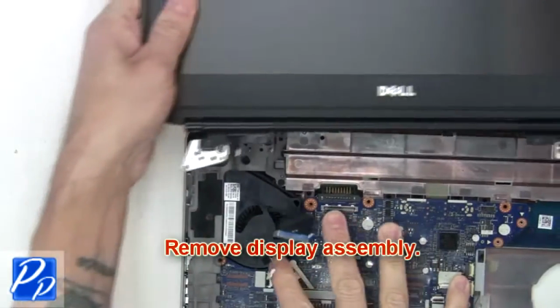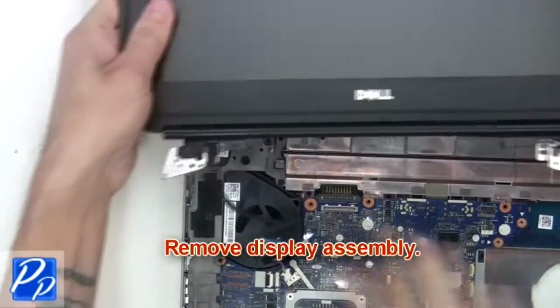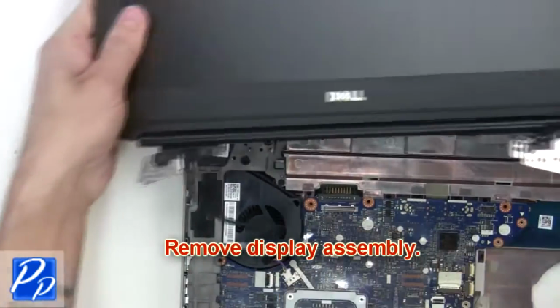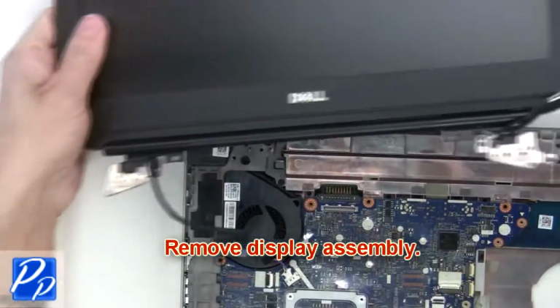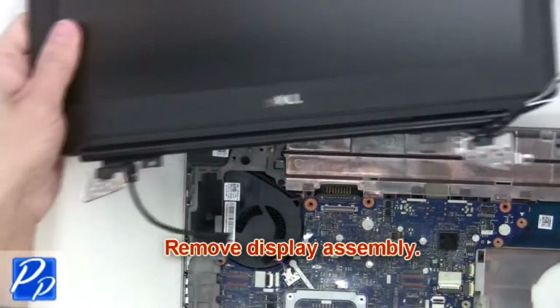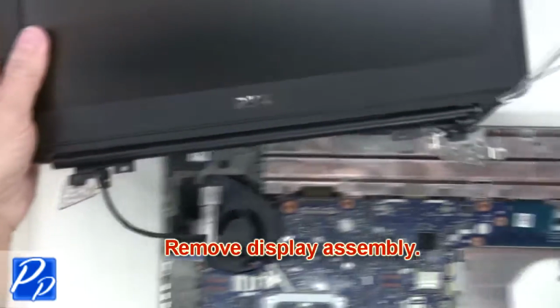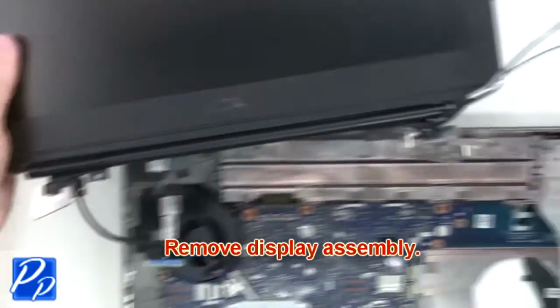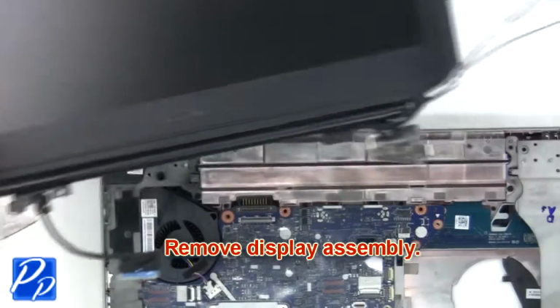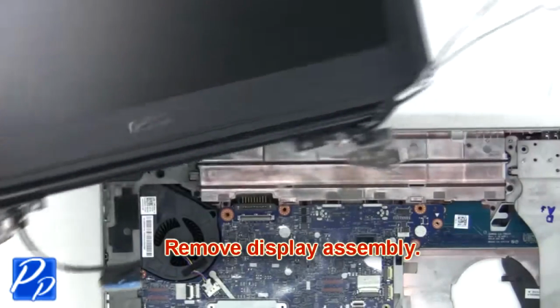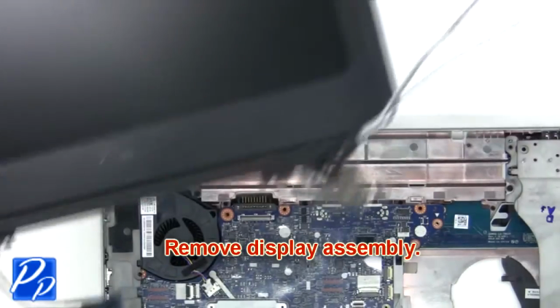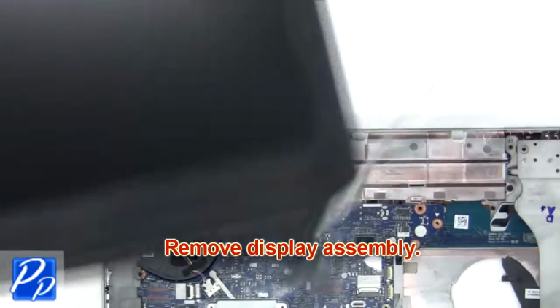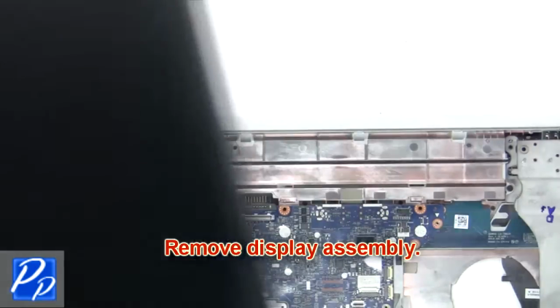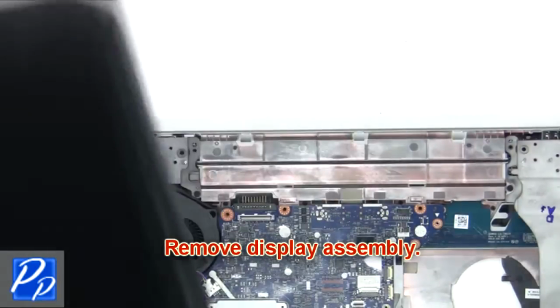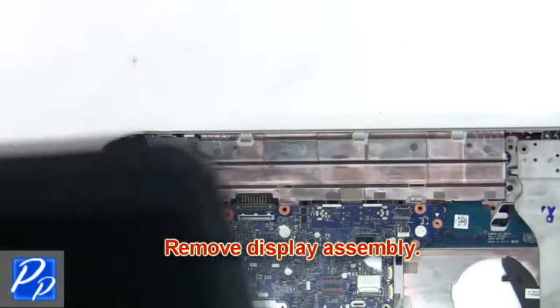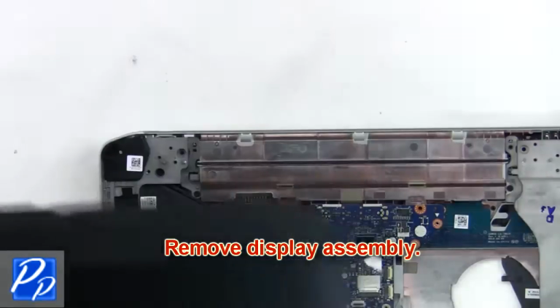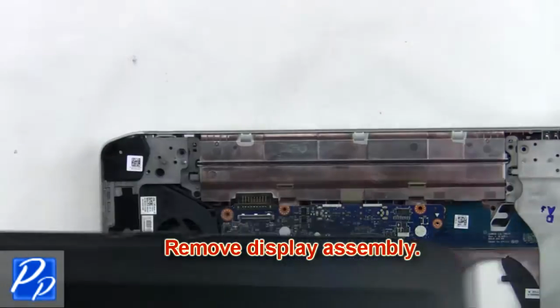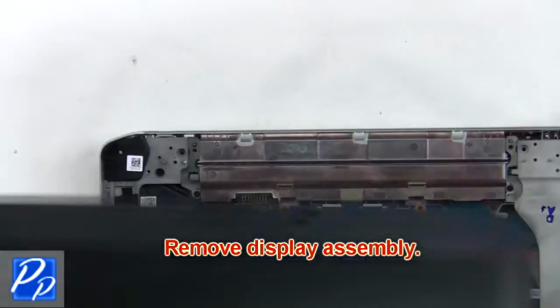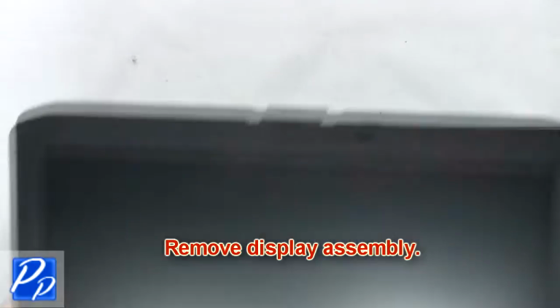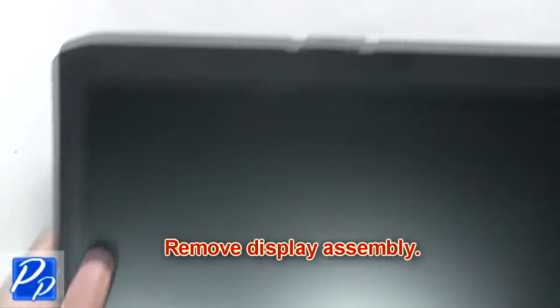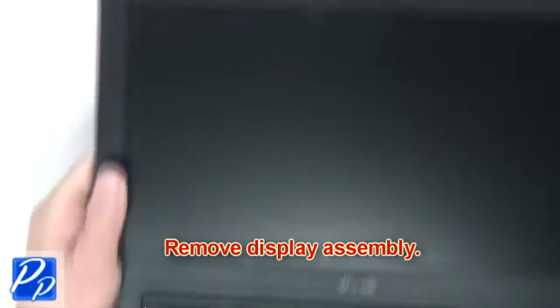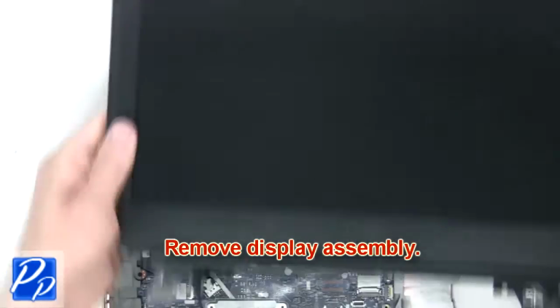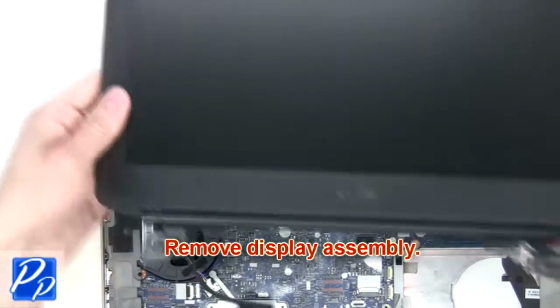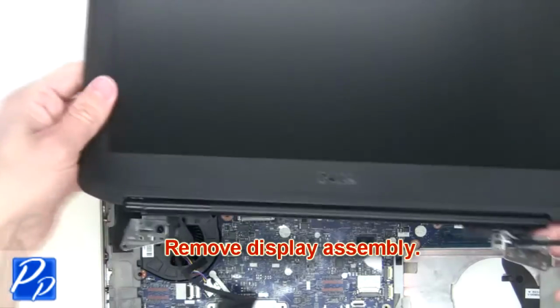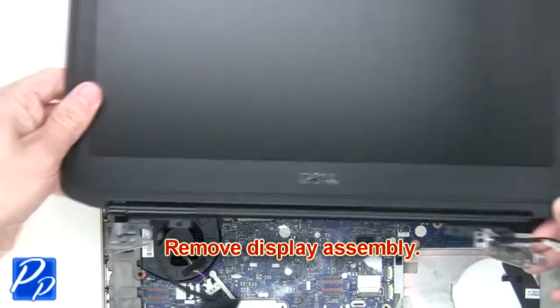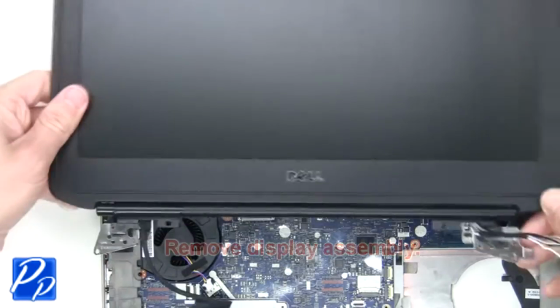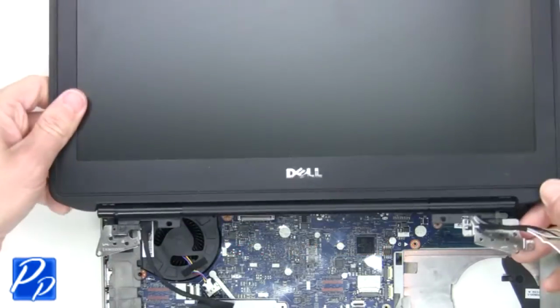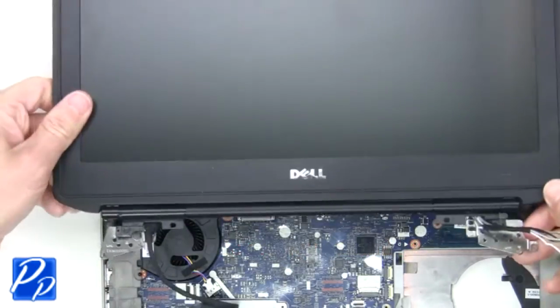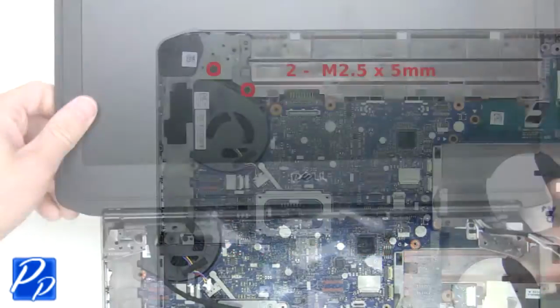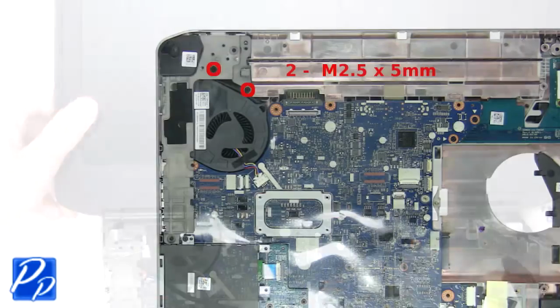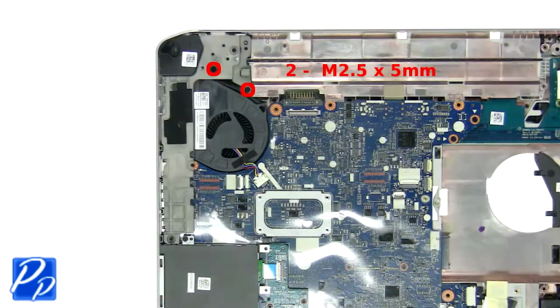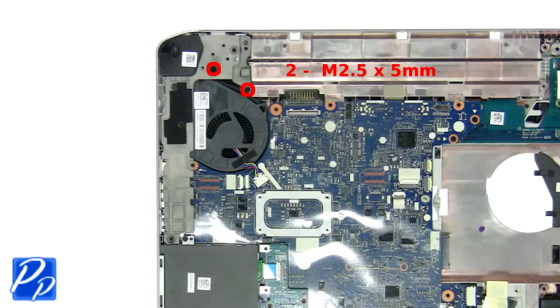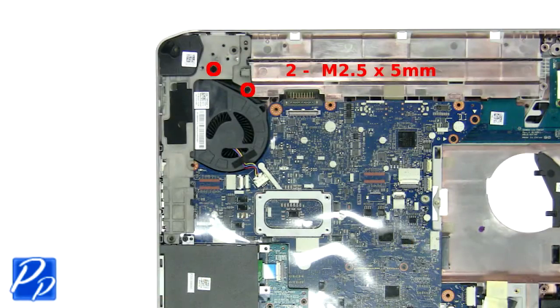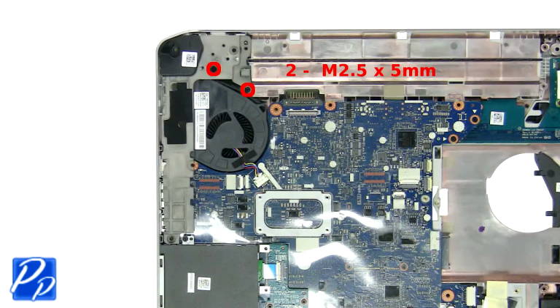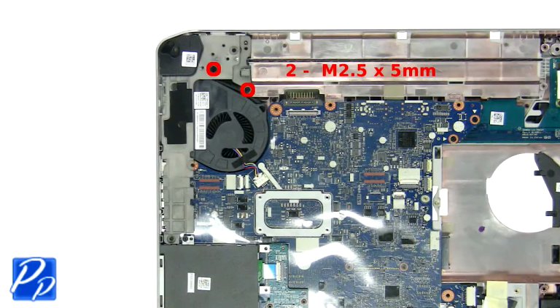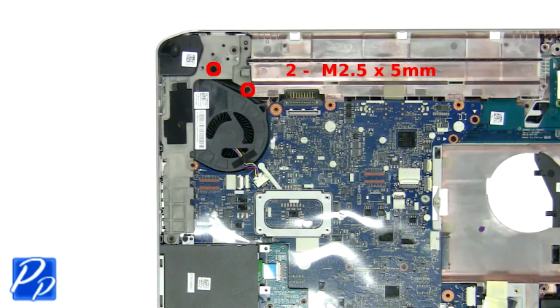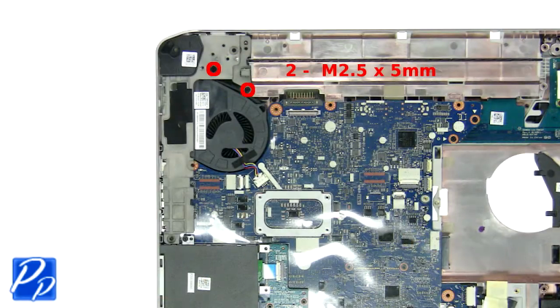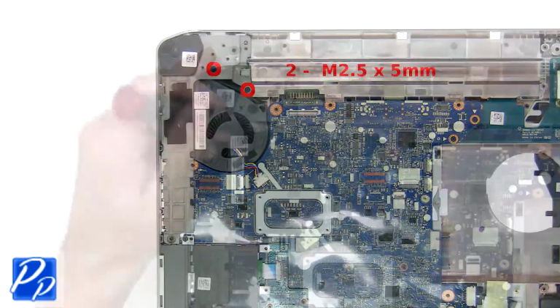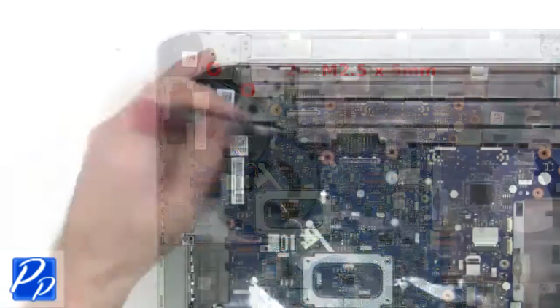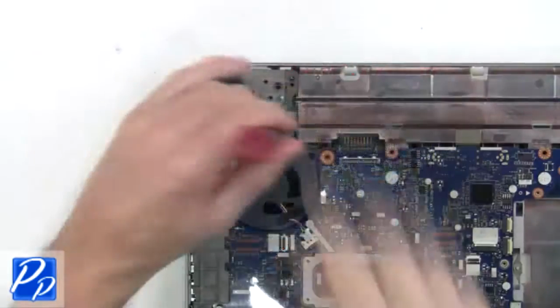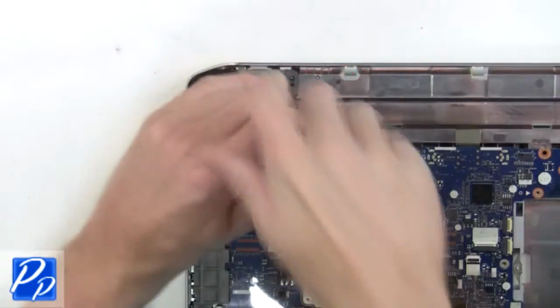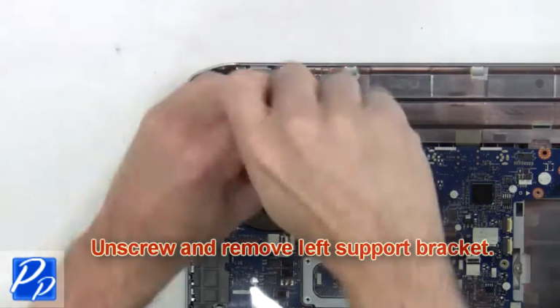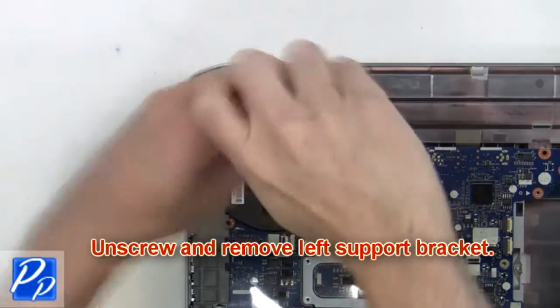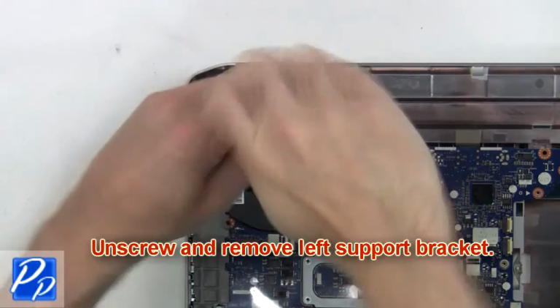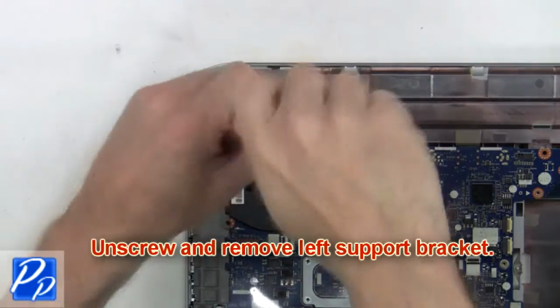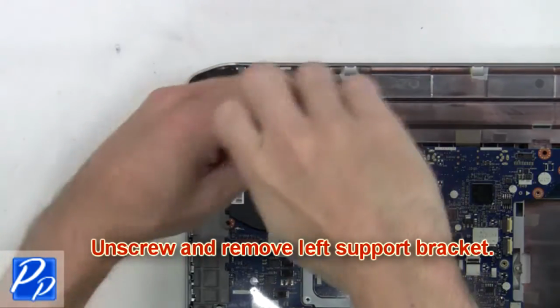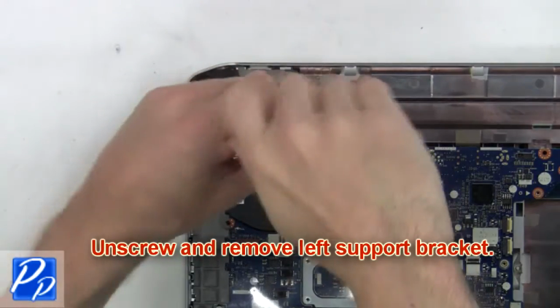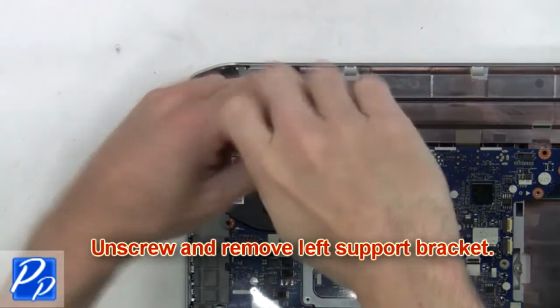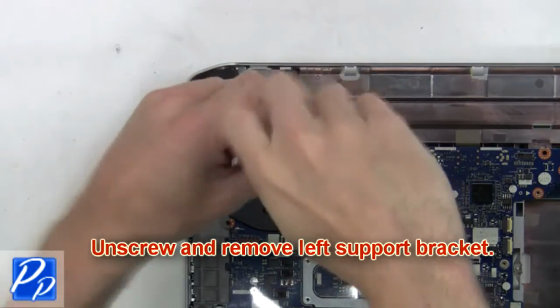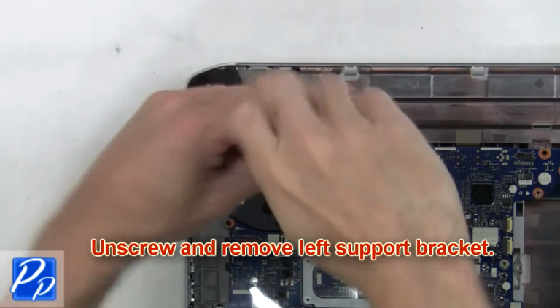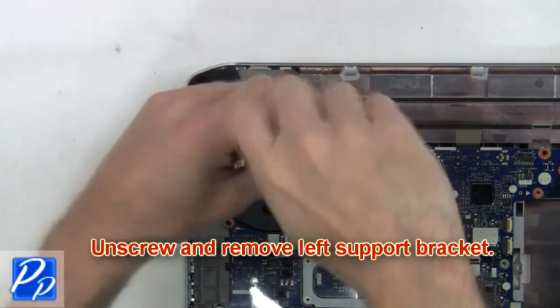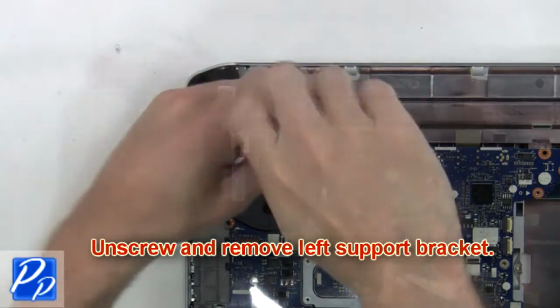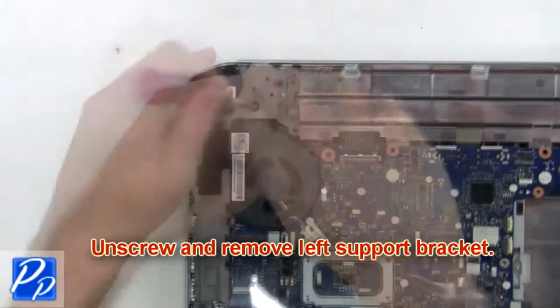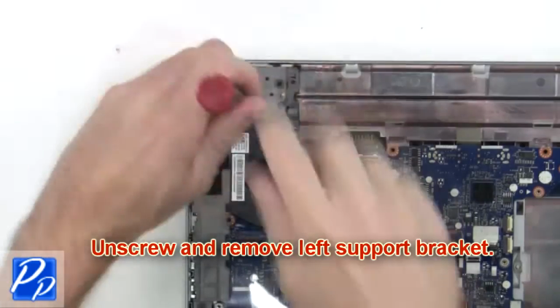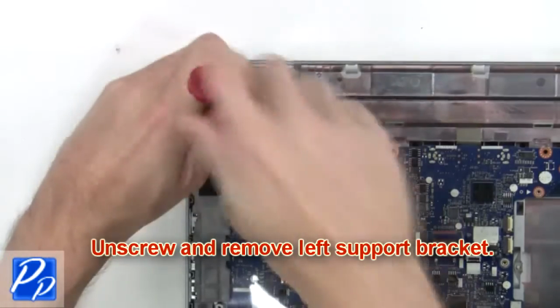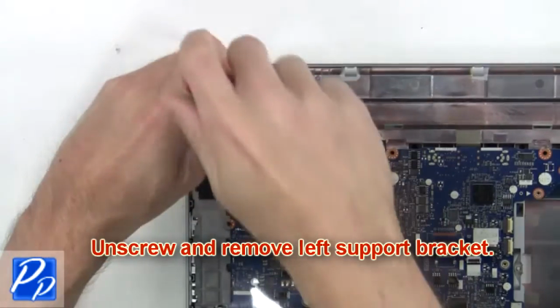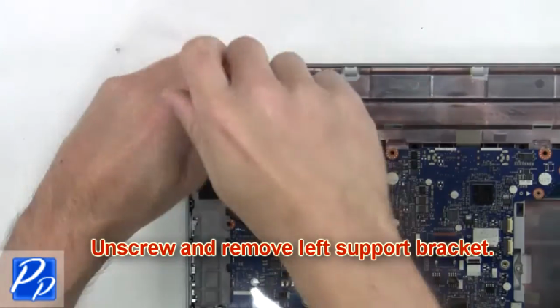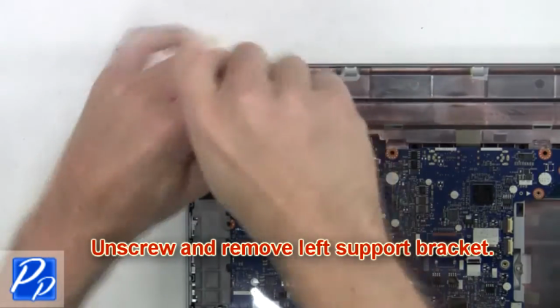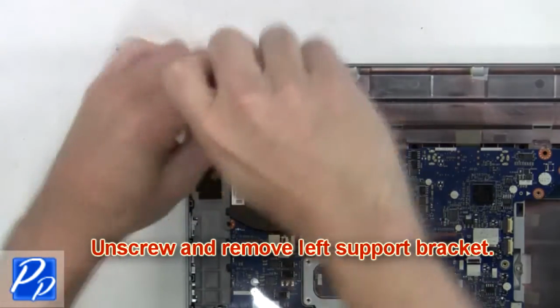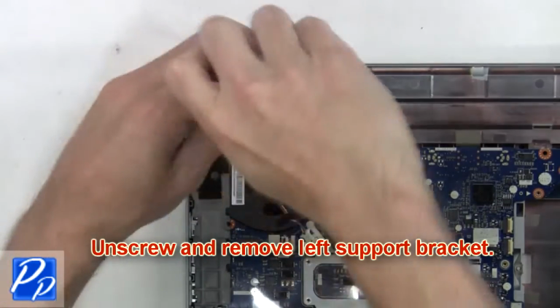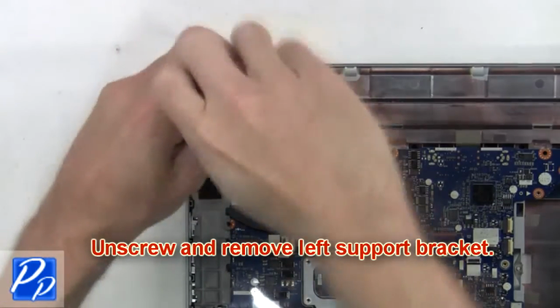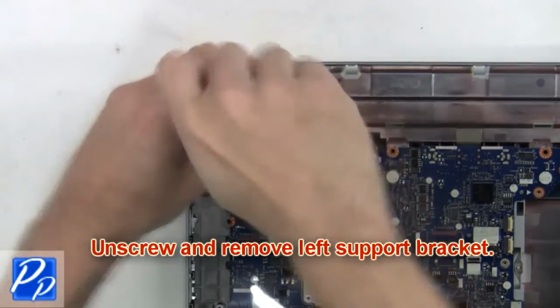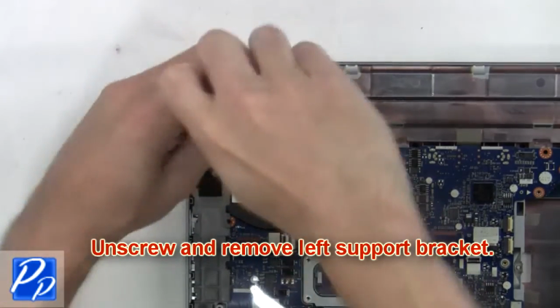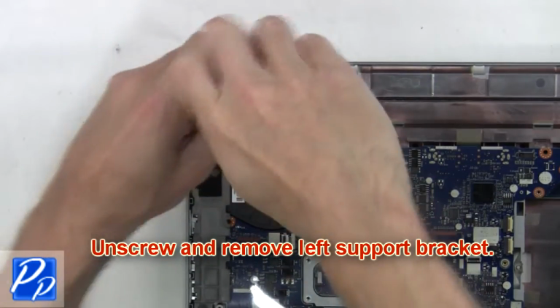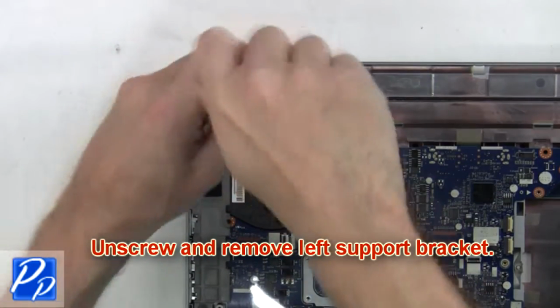Then remove the display assembly. Next you're going to unscrew and remove the left support bracket.